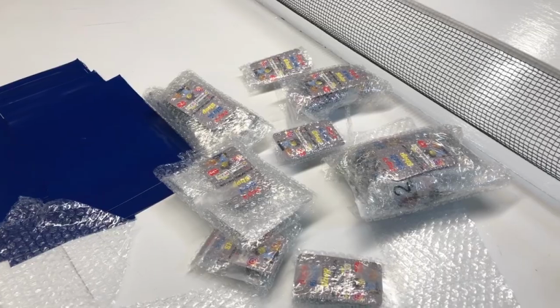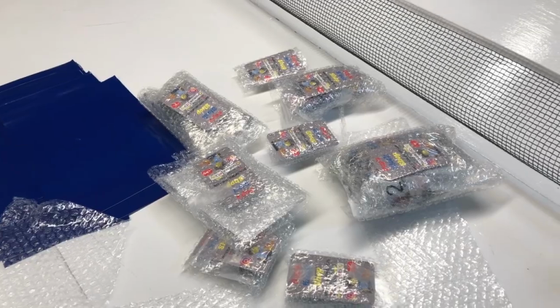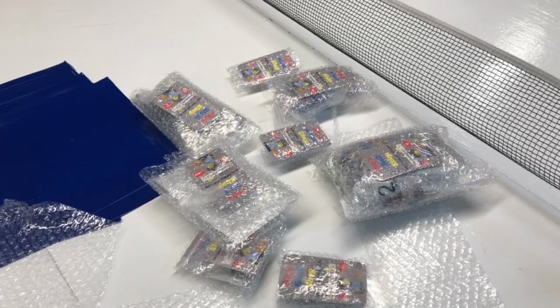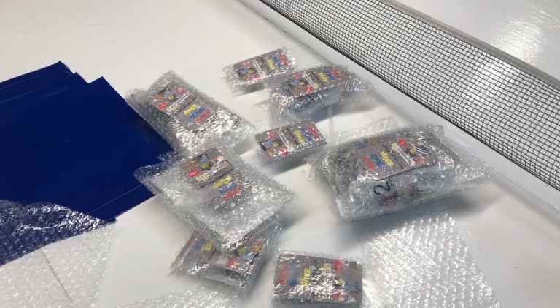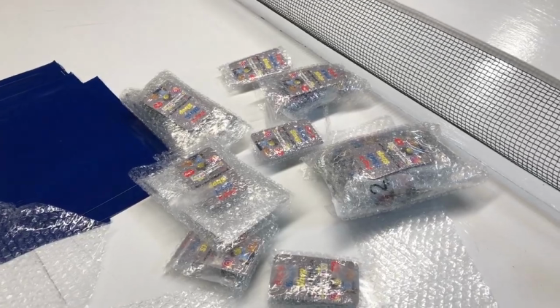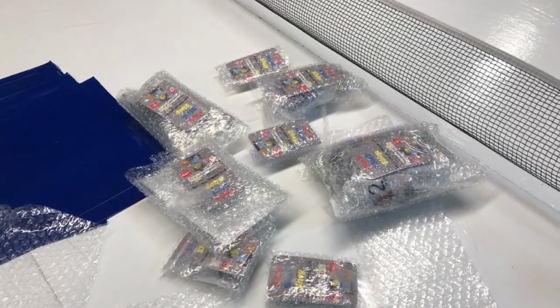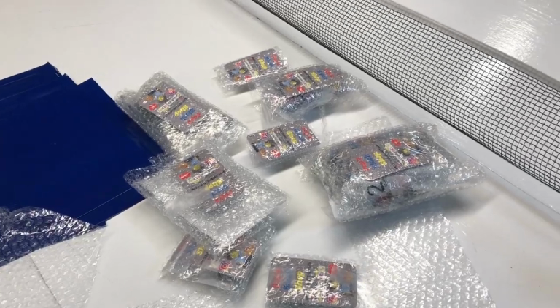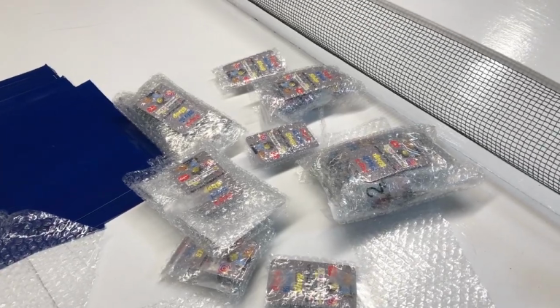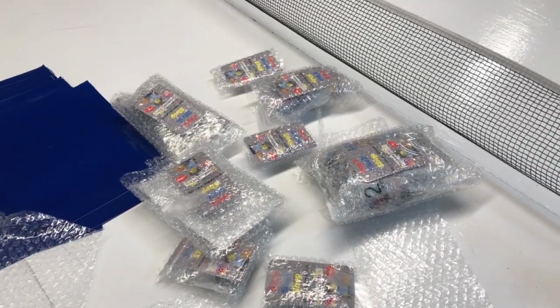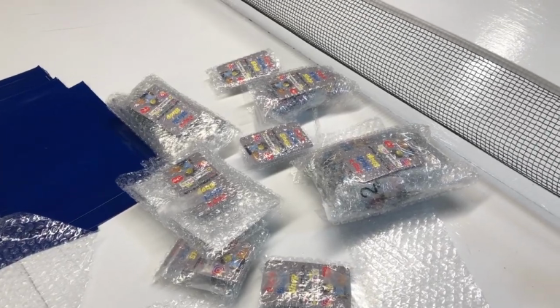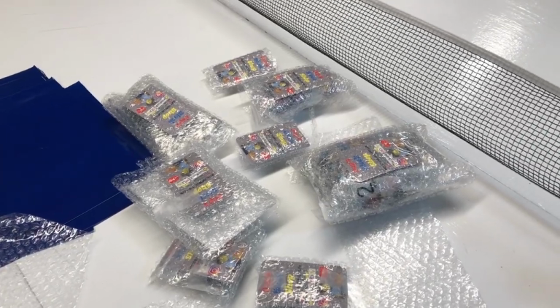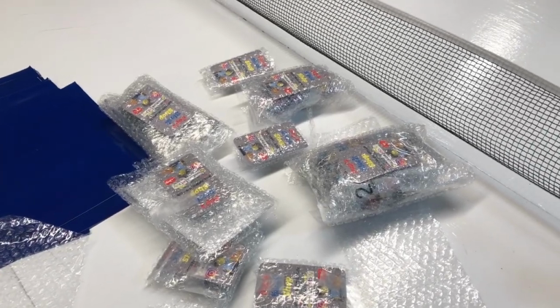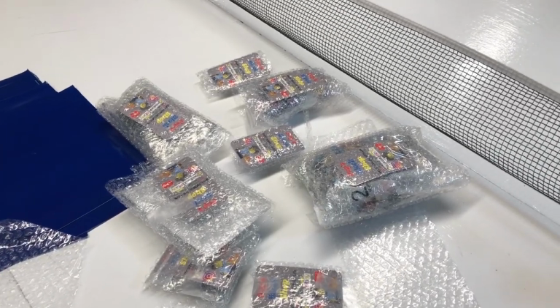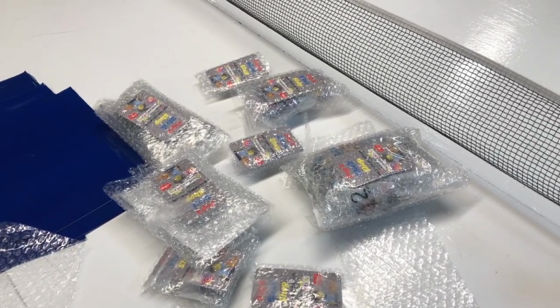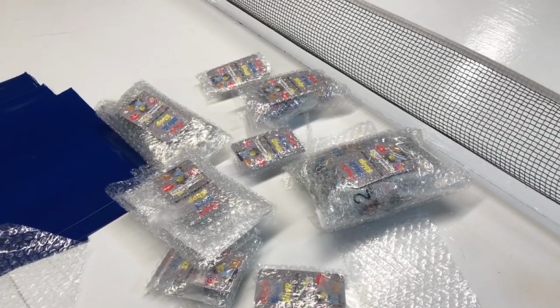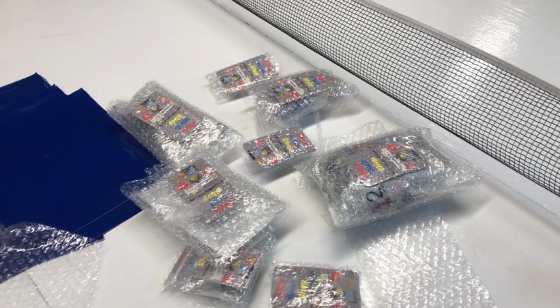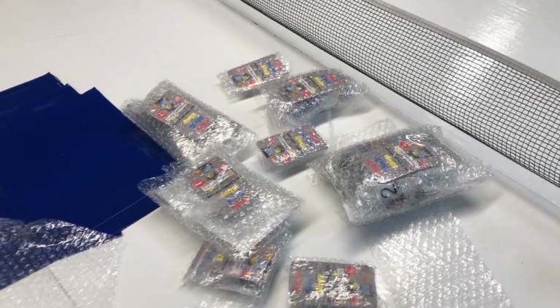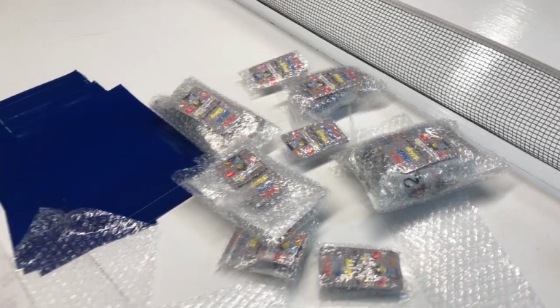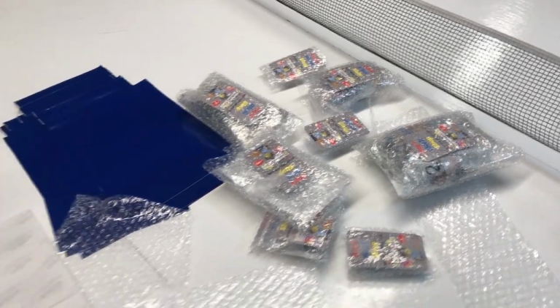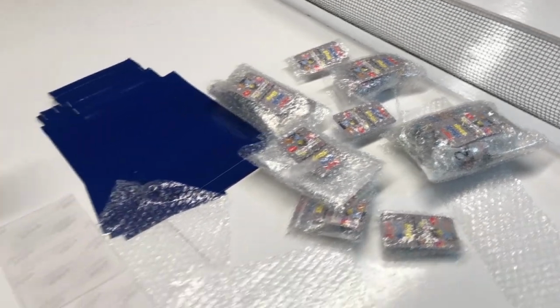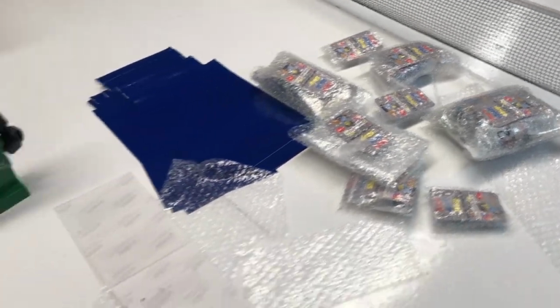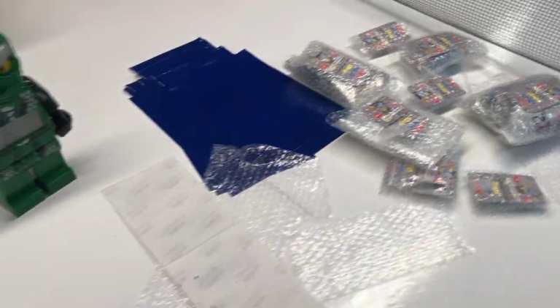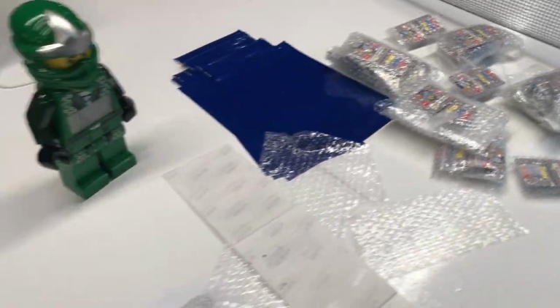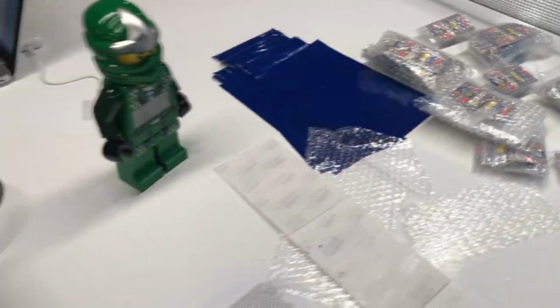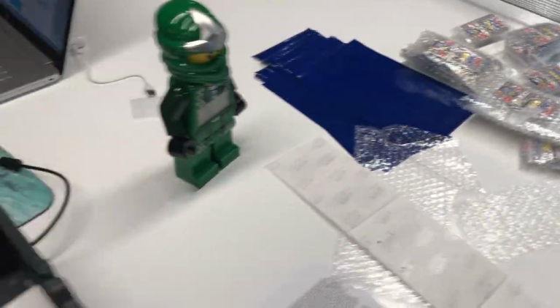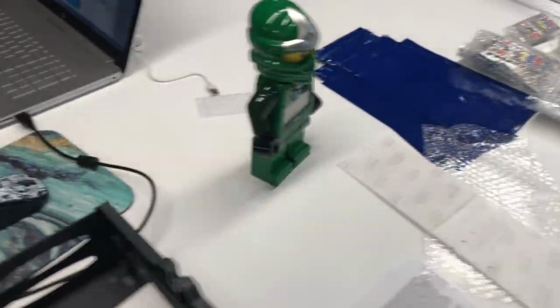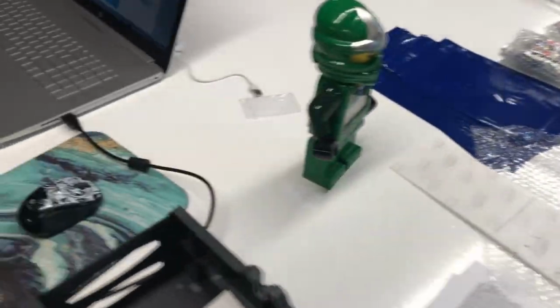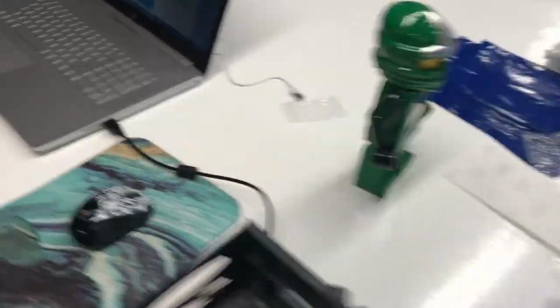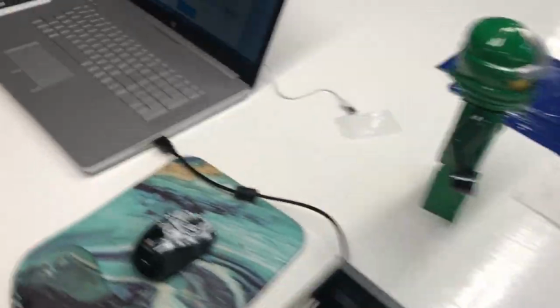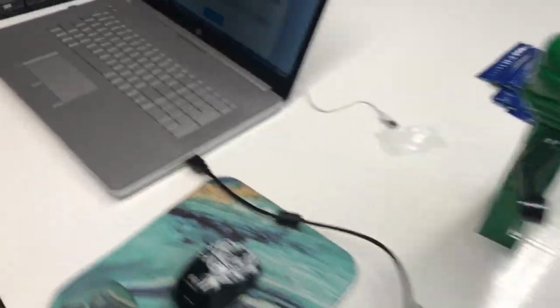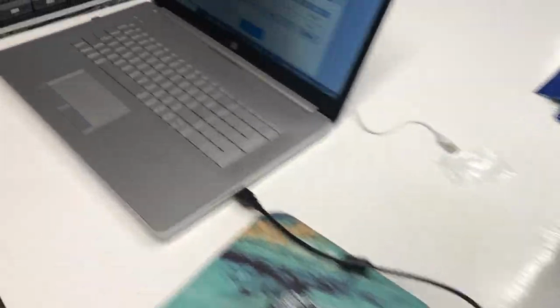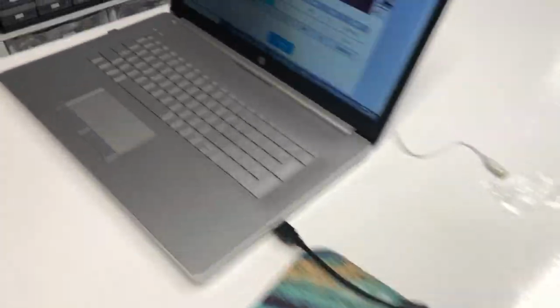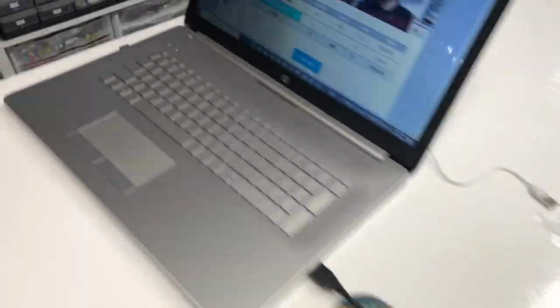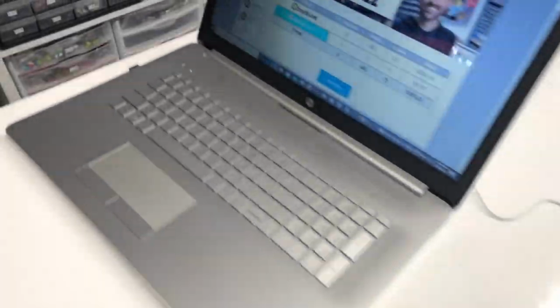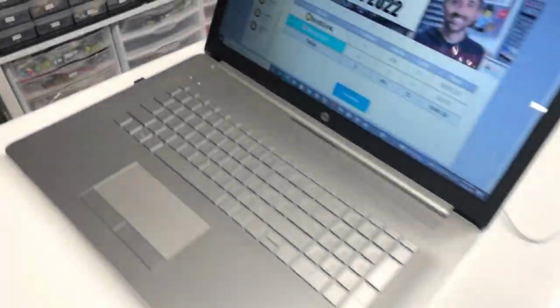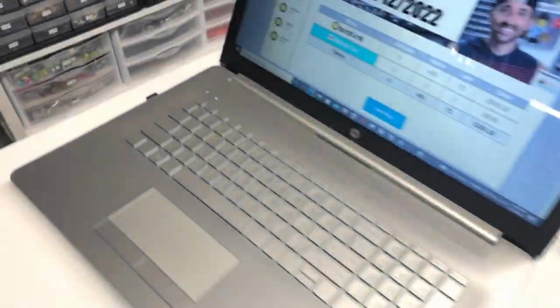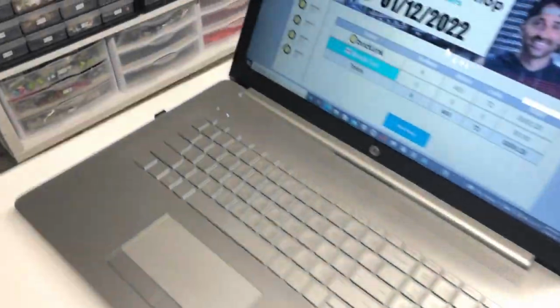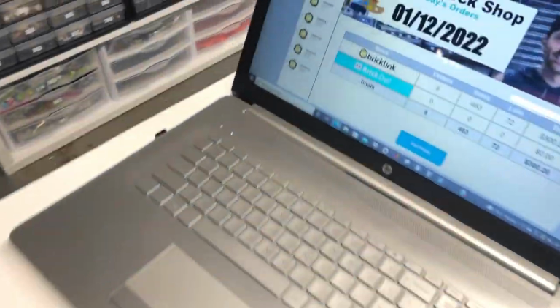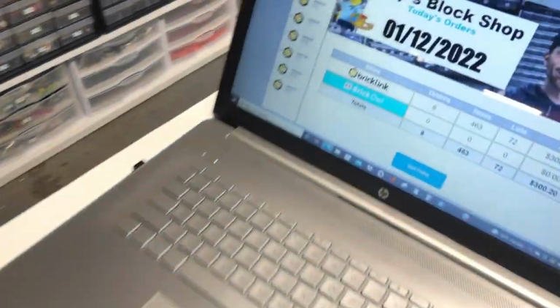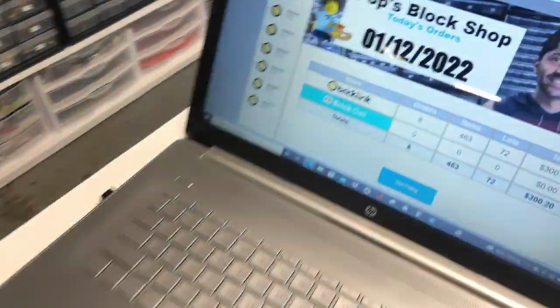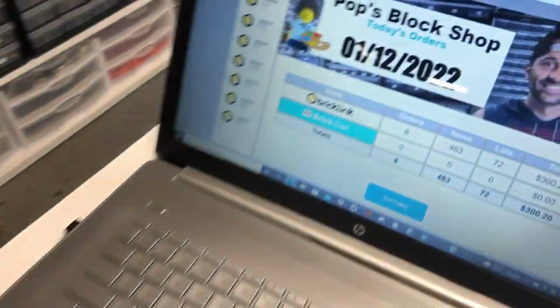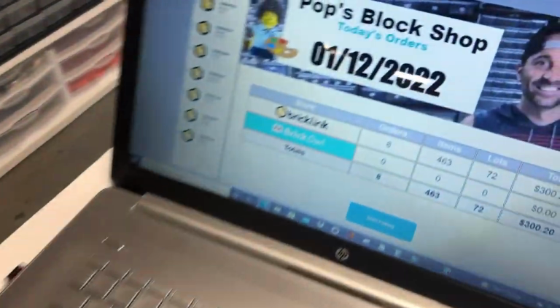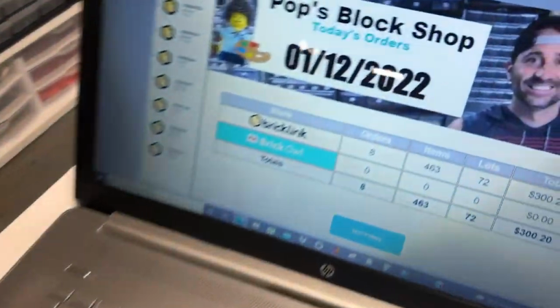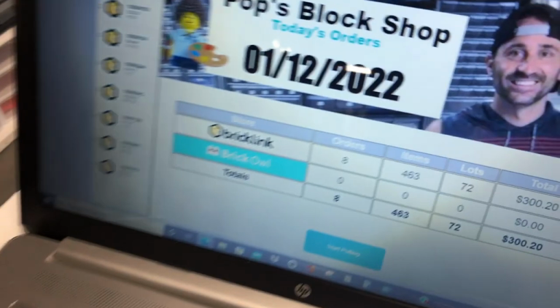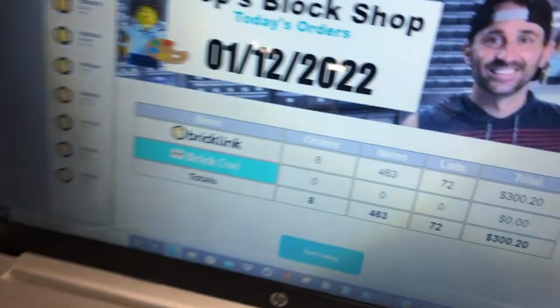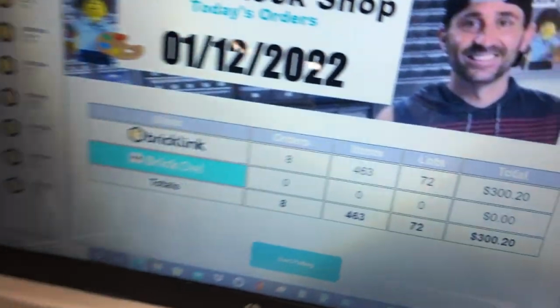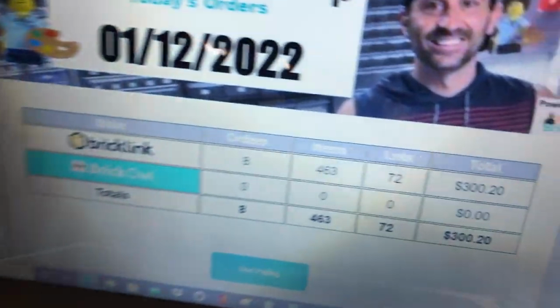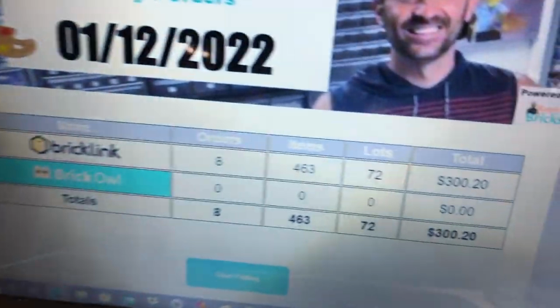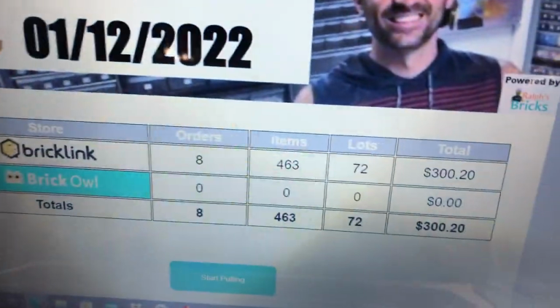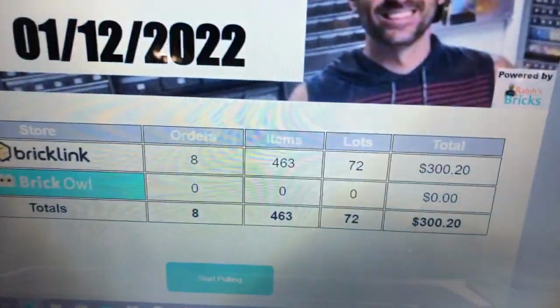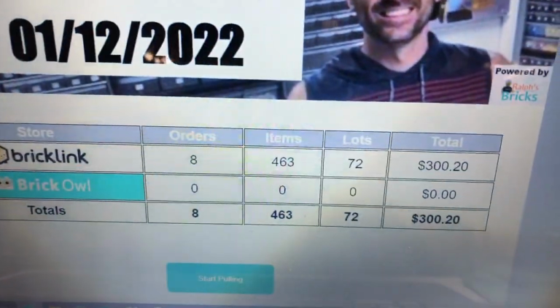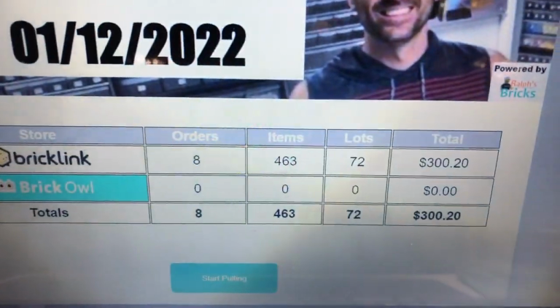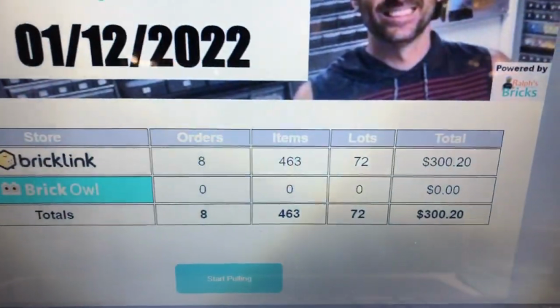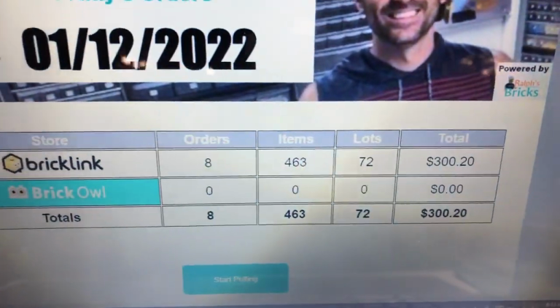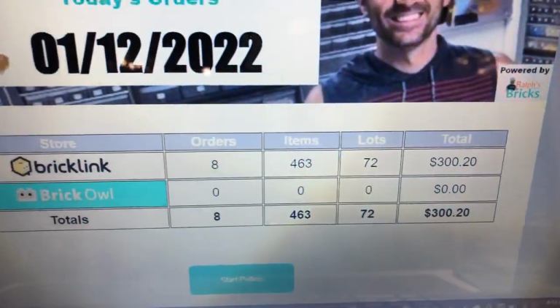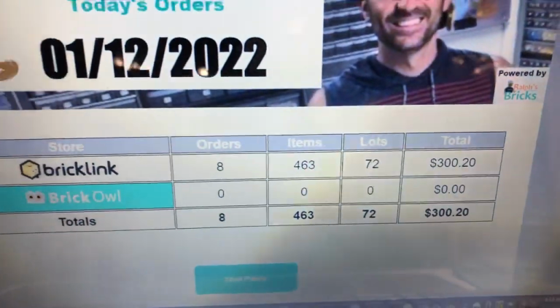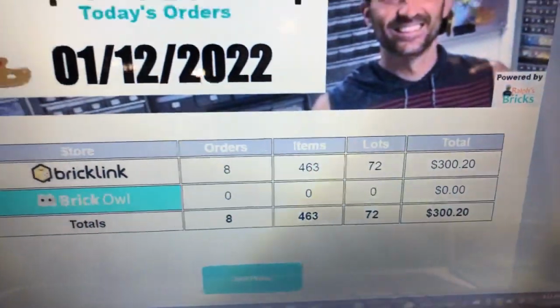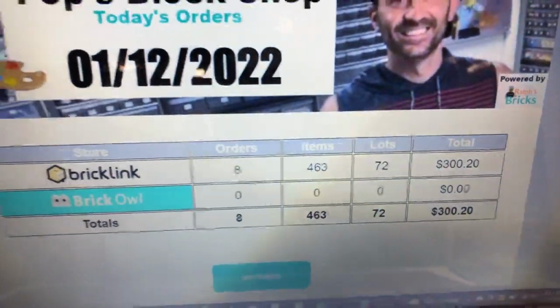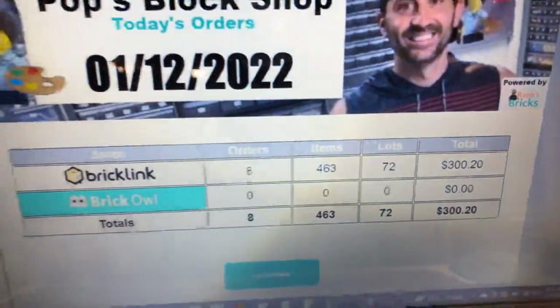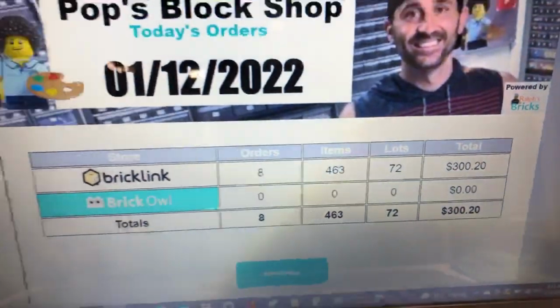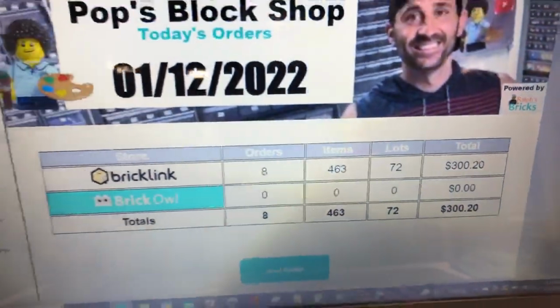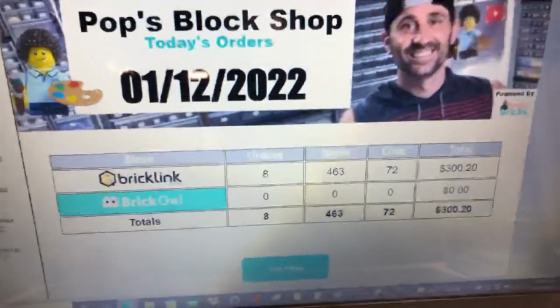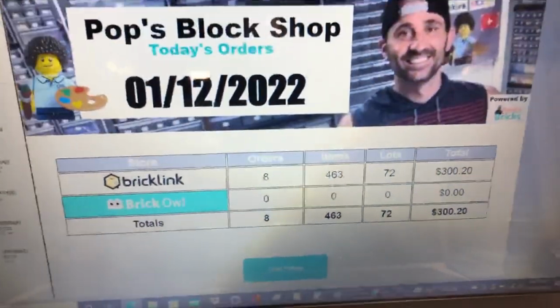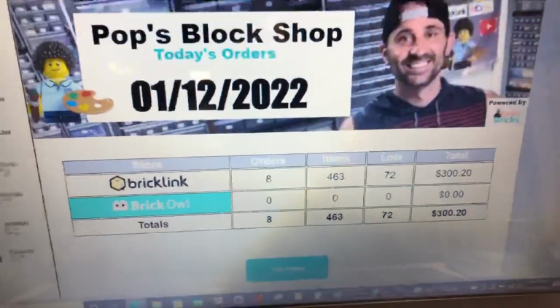I just loaded the other eight into the software. We have 72 more lots and we're done.